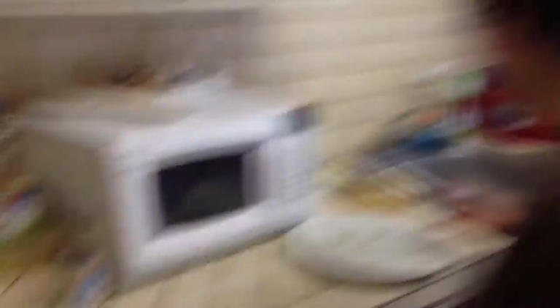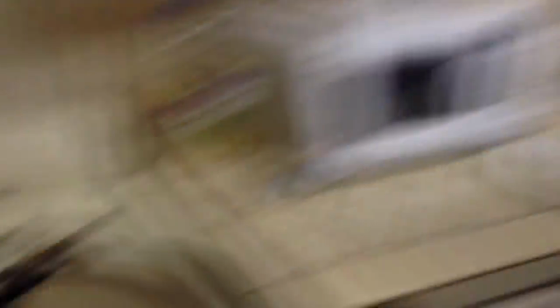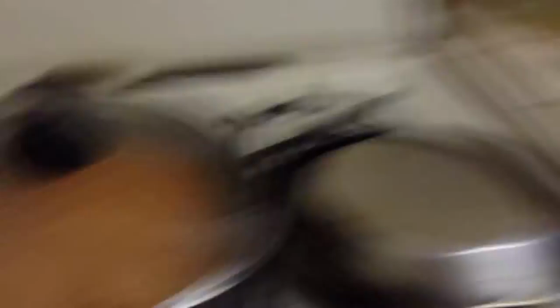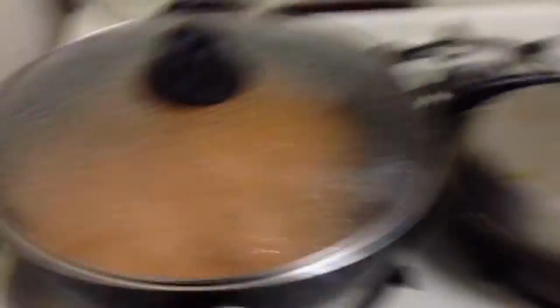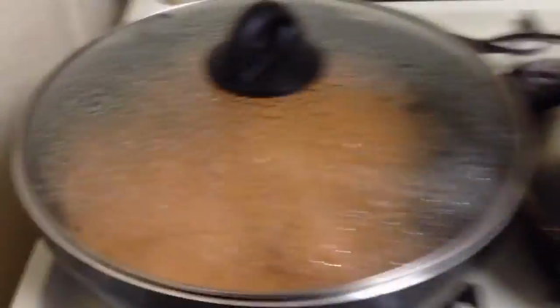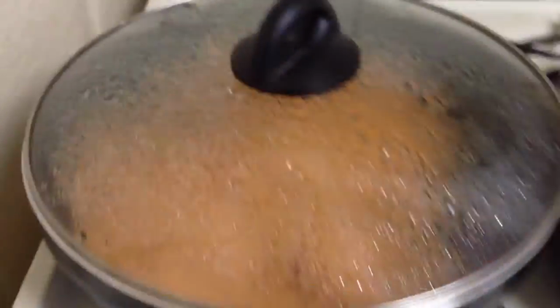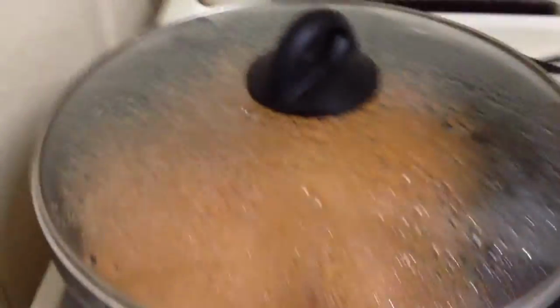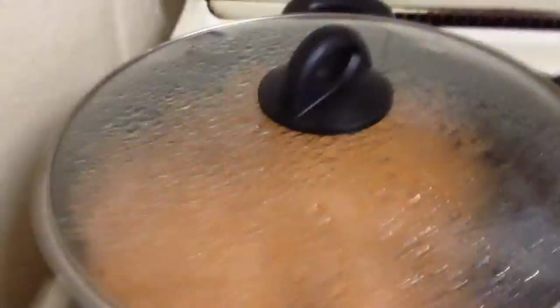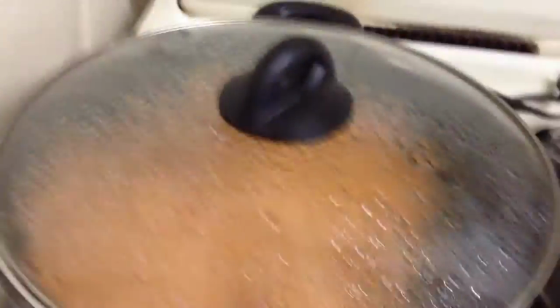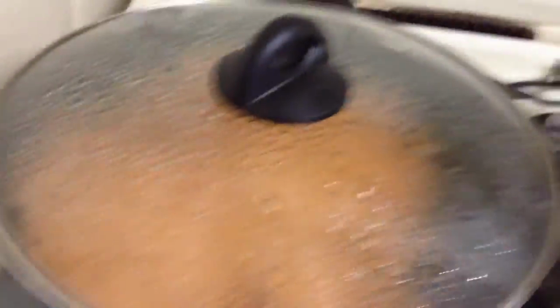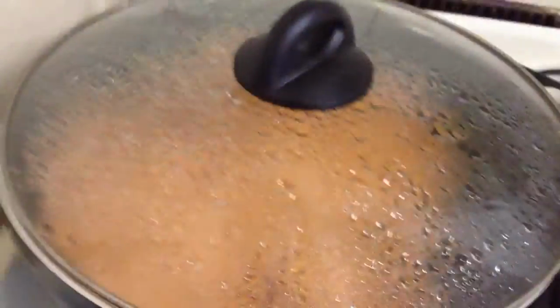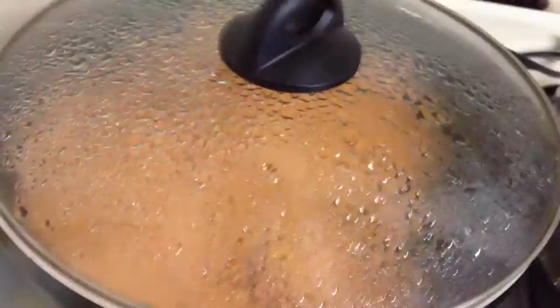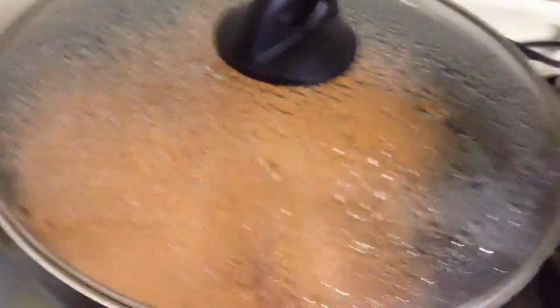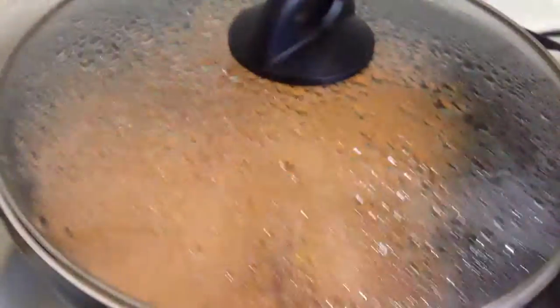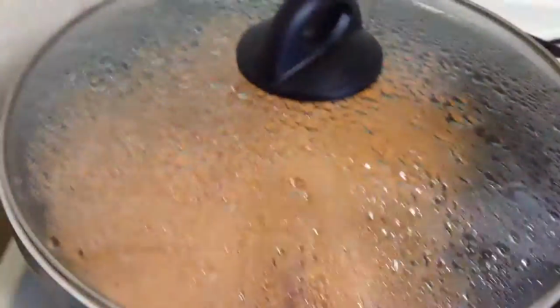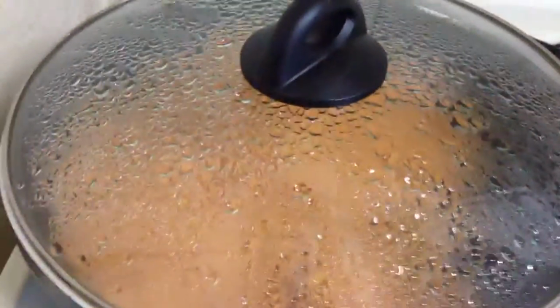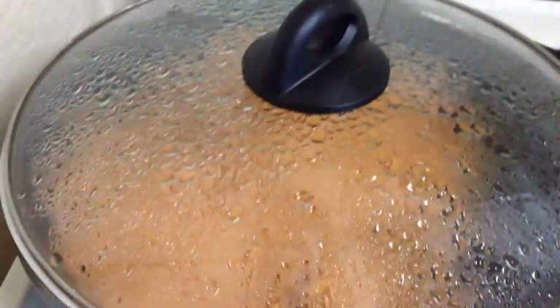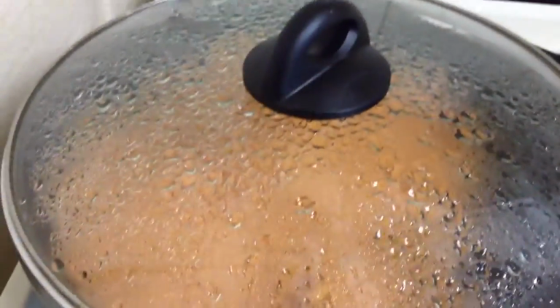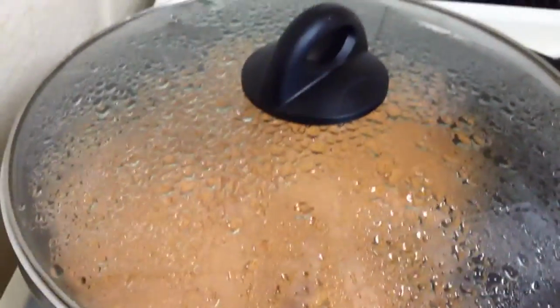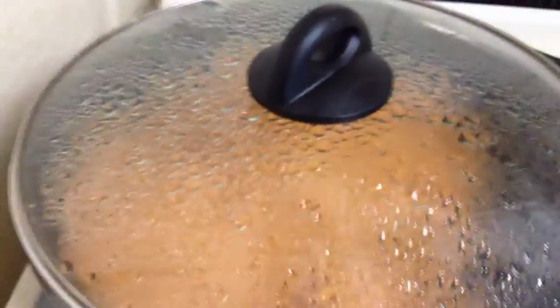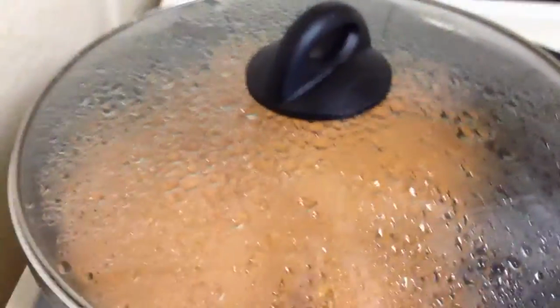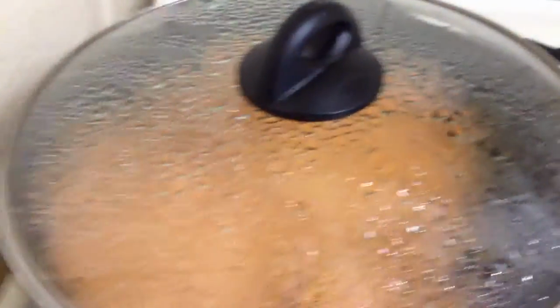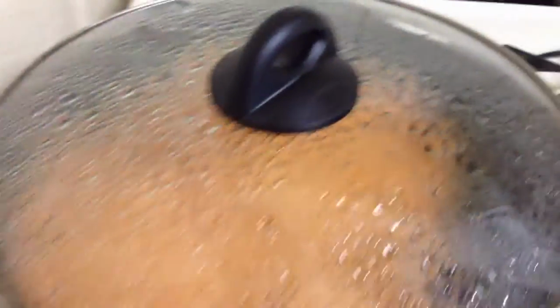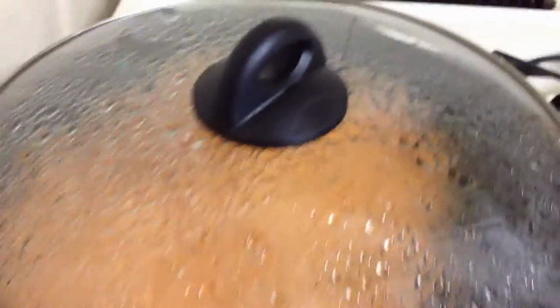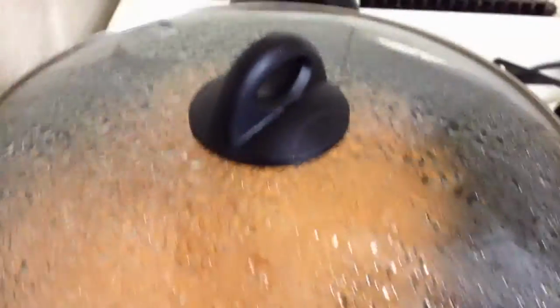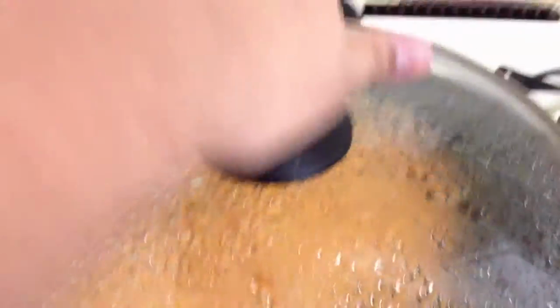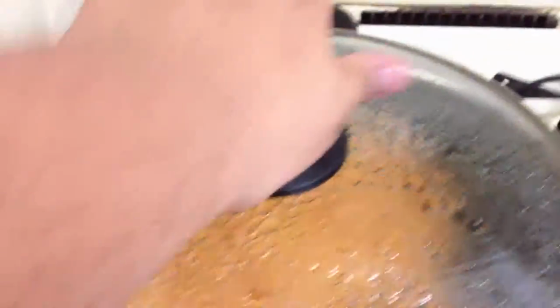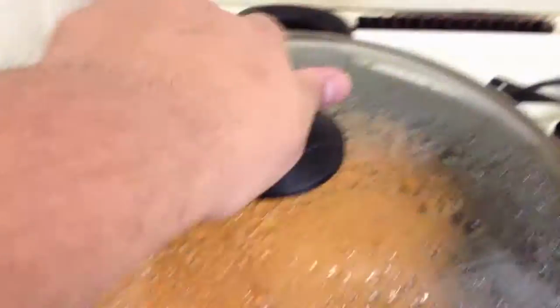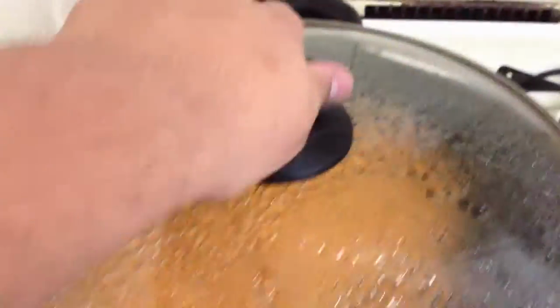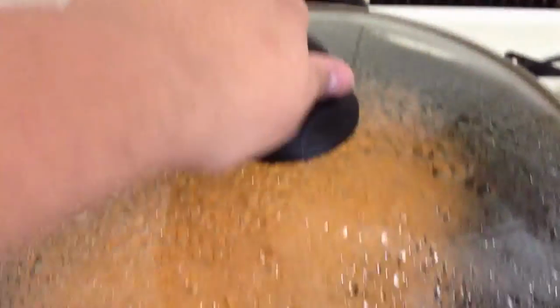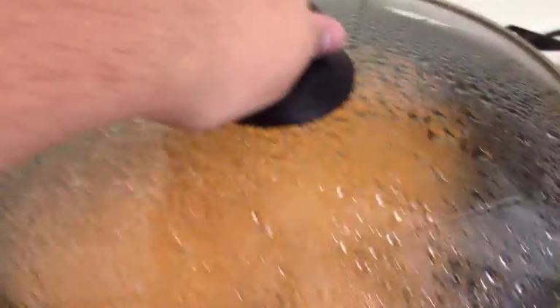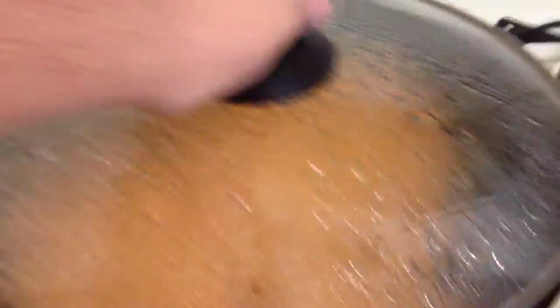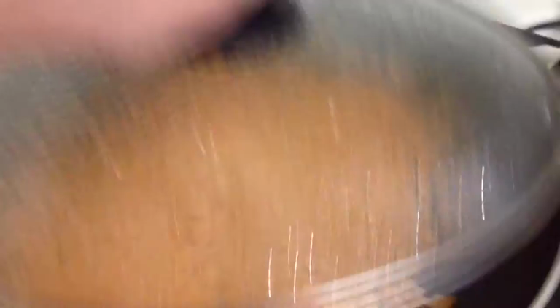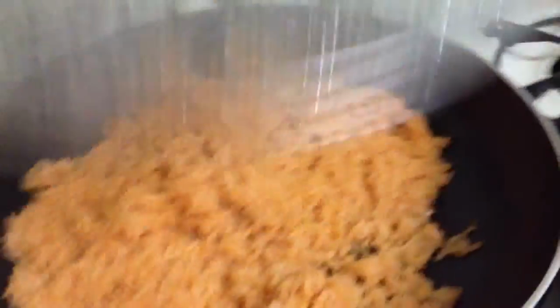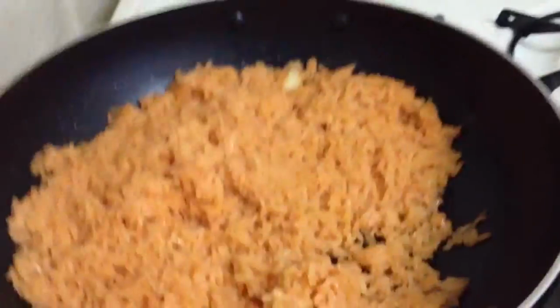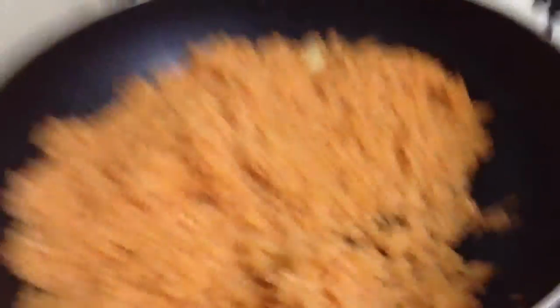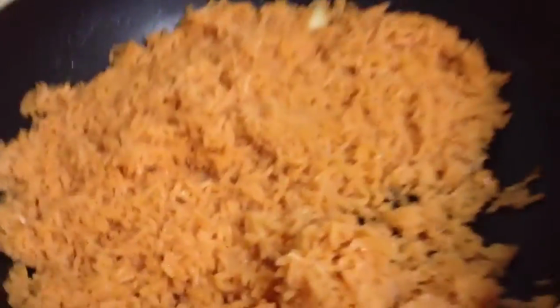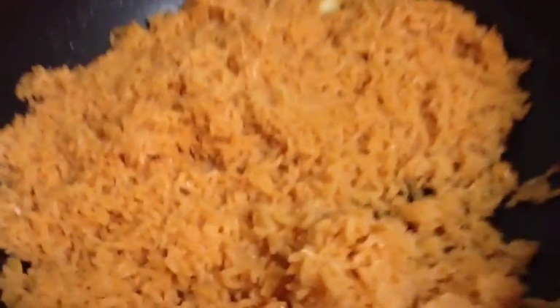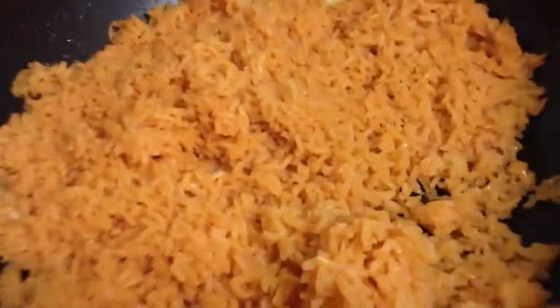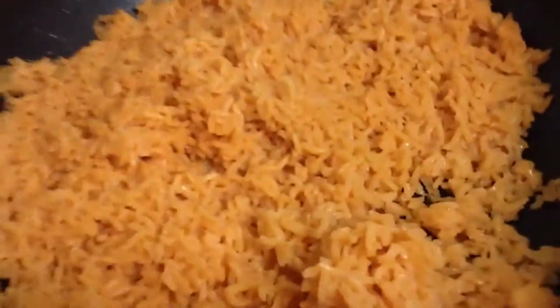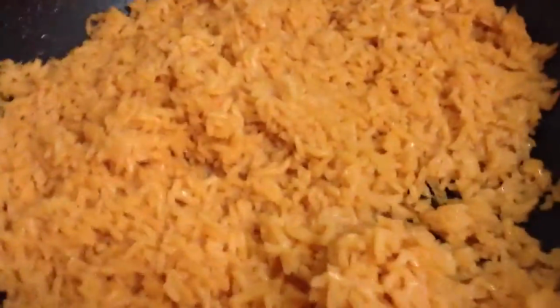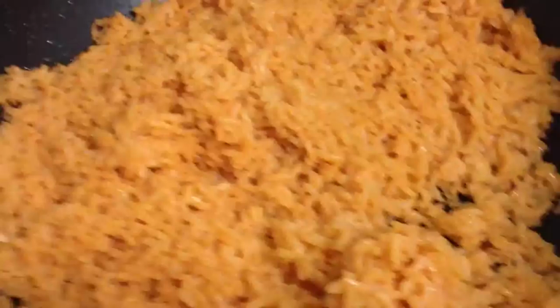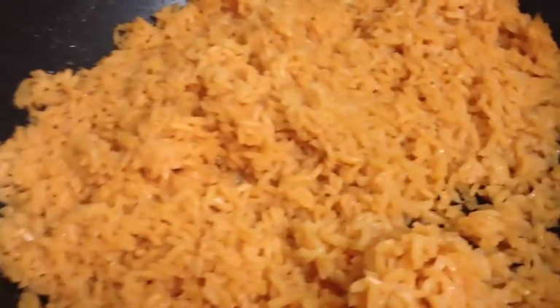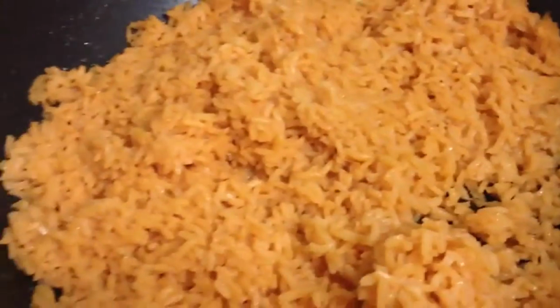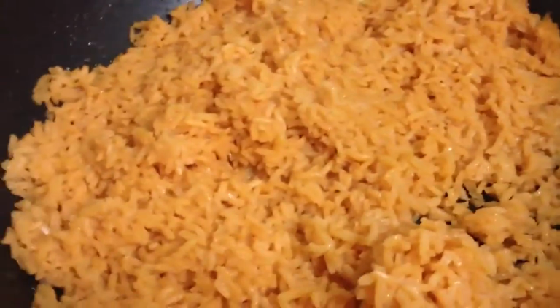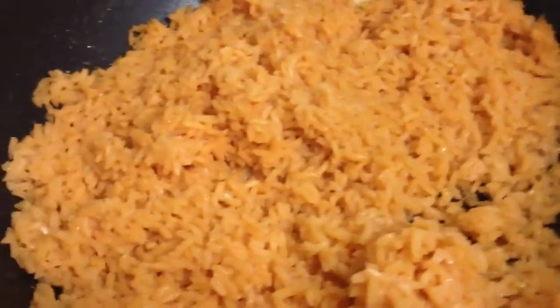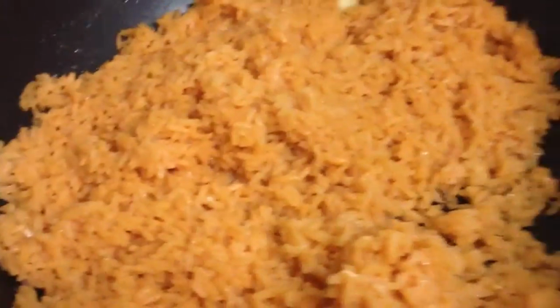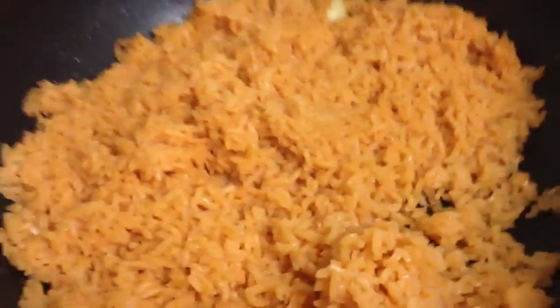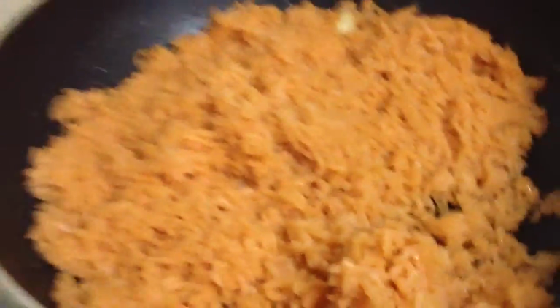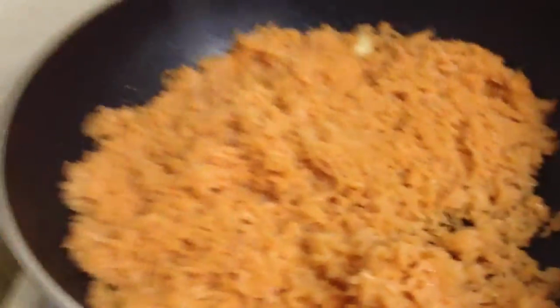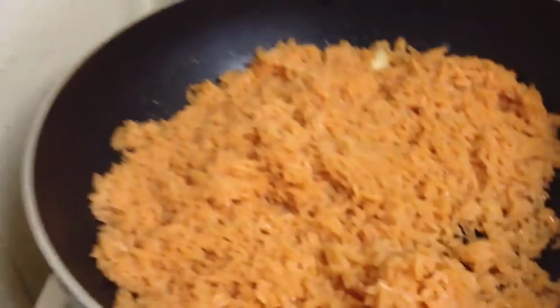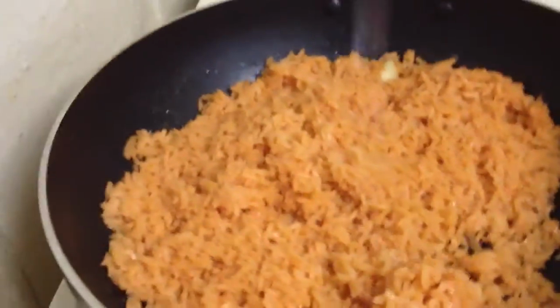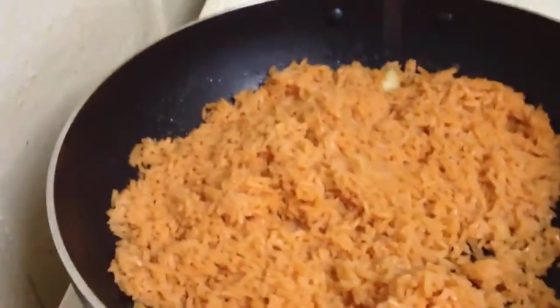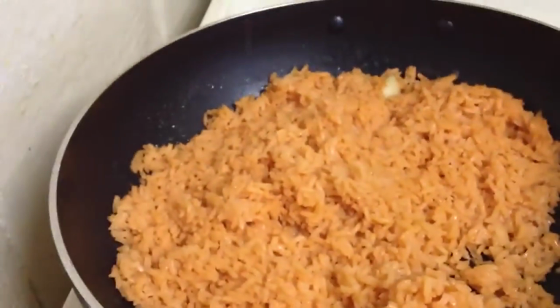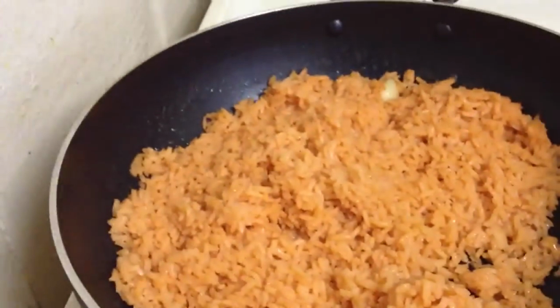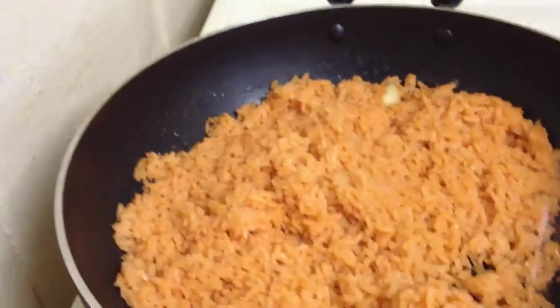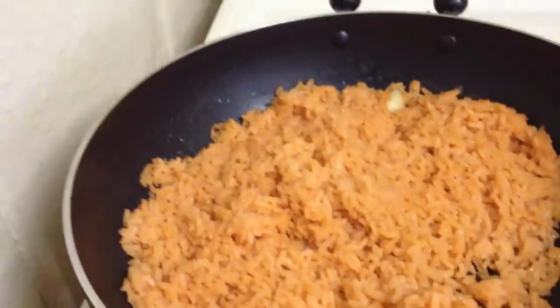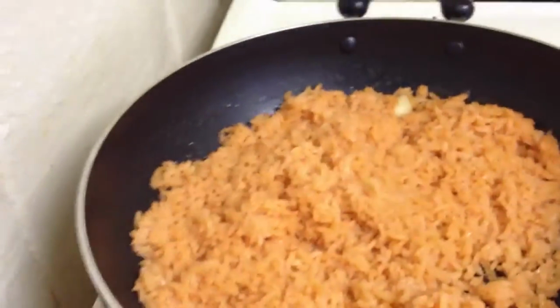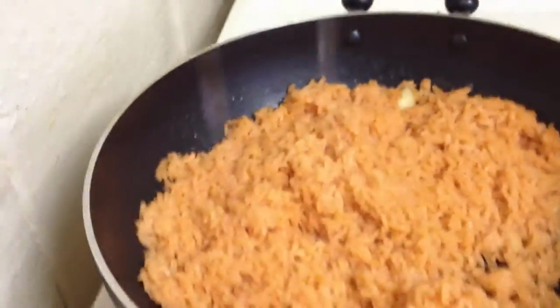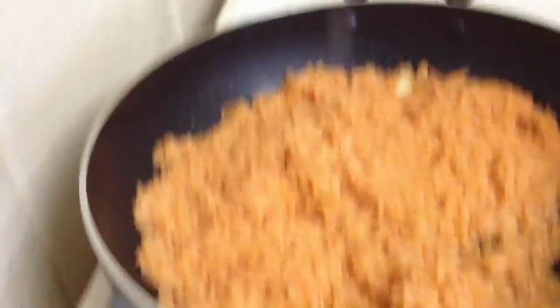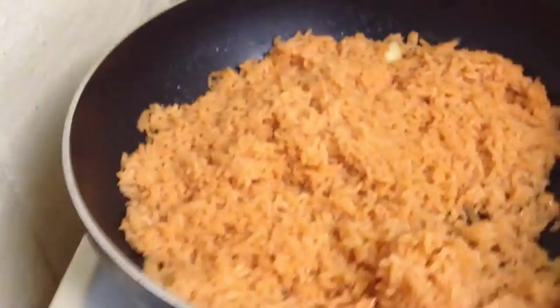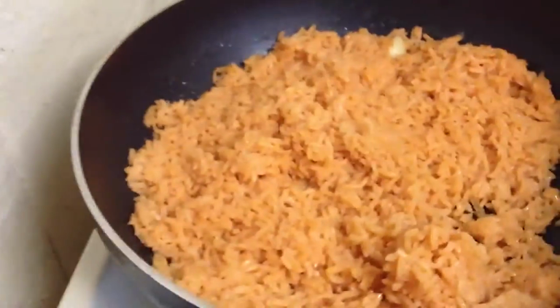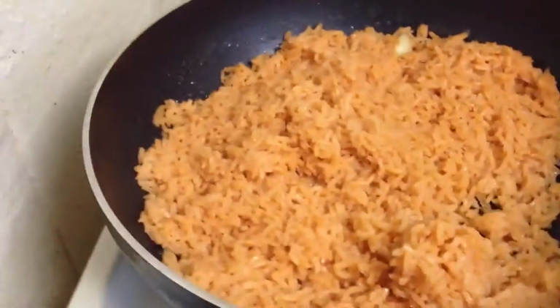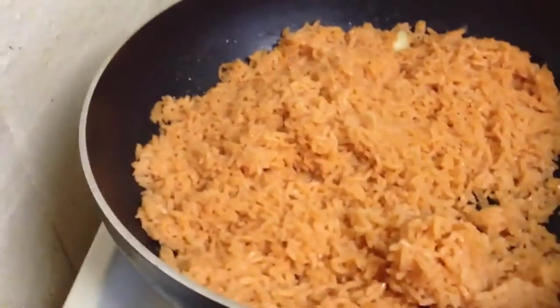These are the rice. Yes! Mmm... goodness, goodness, goodness.